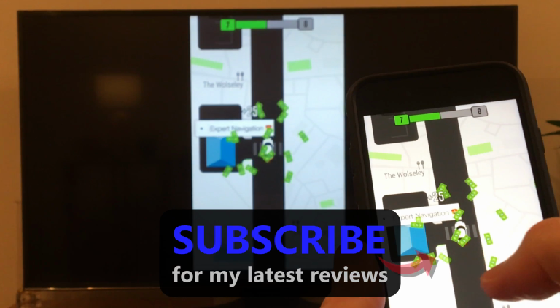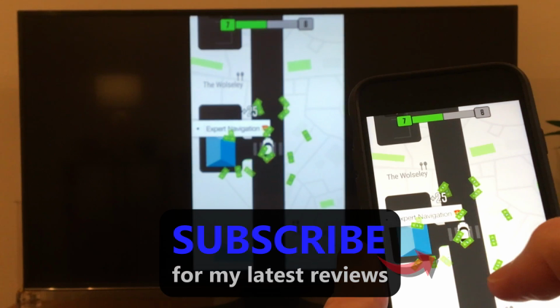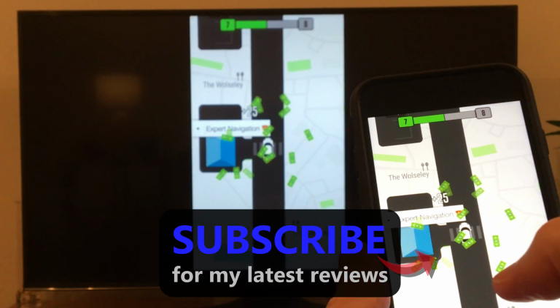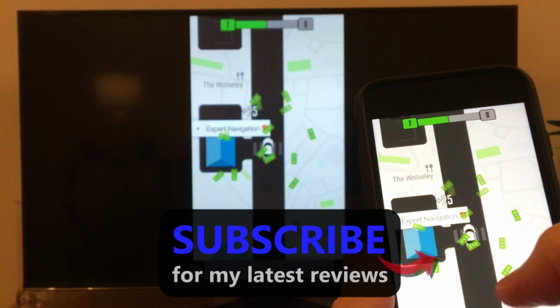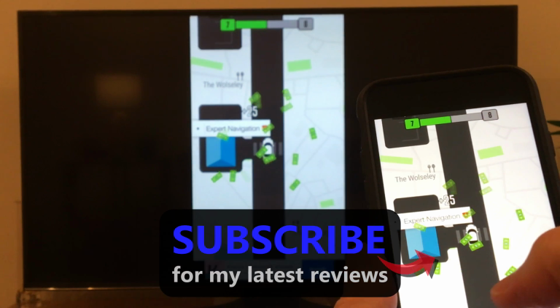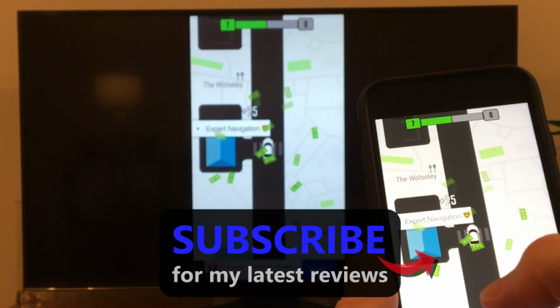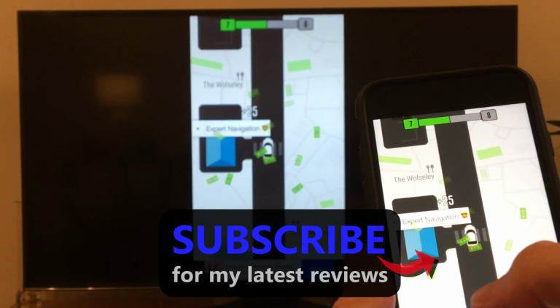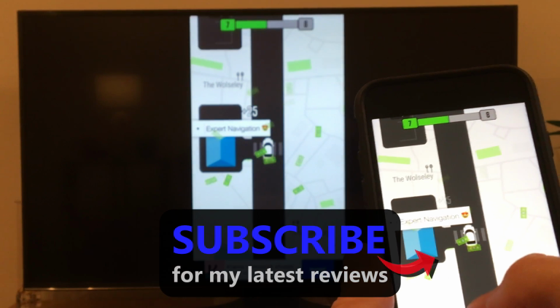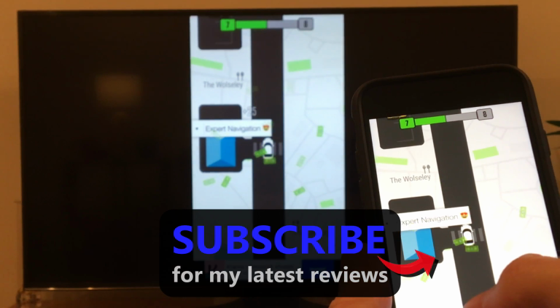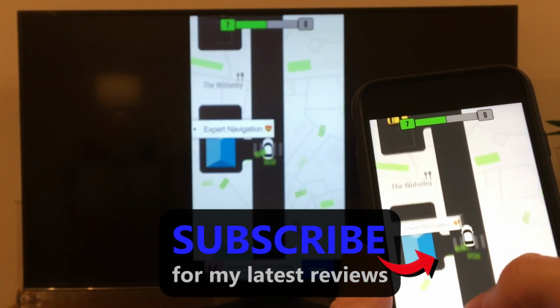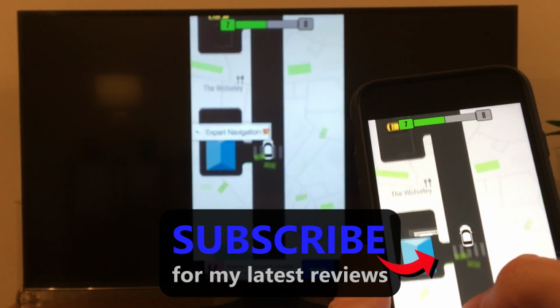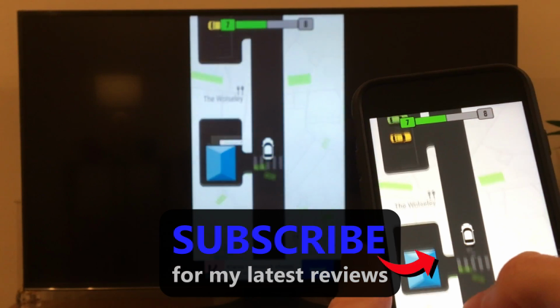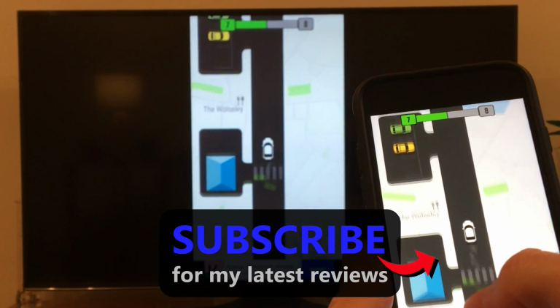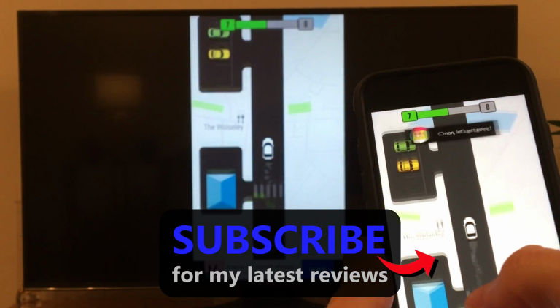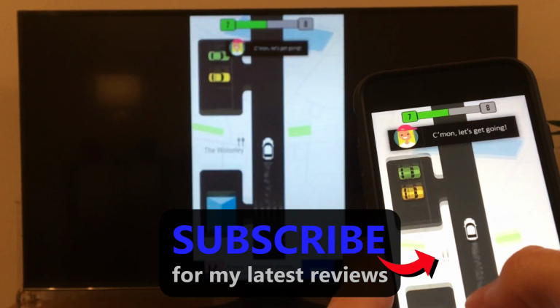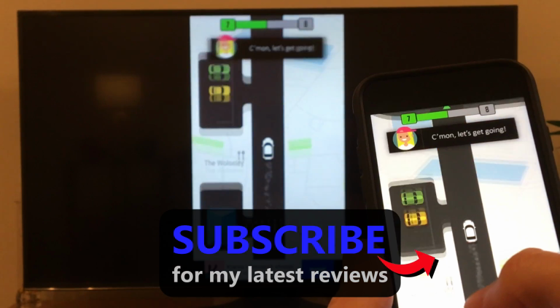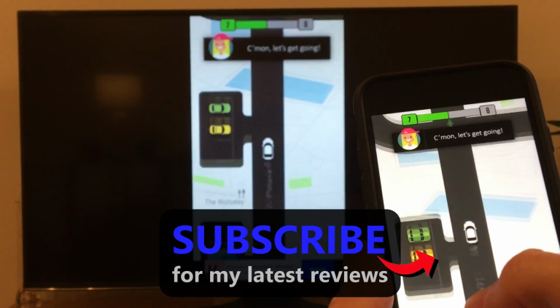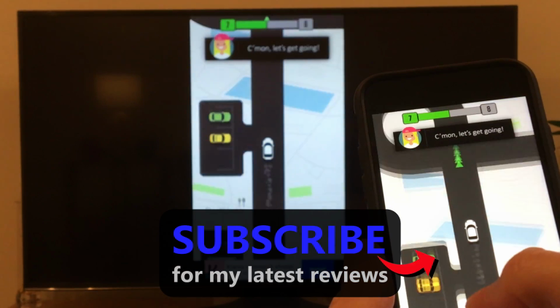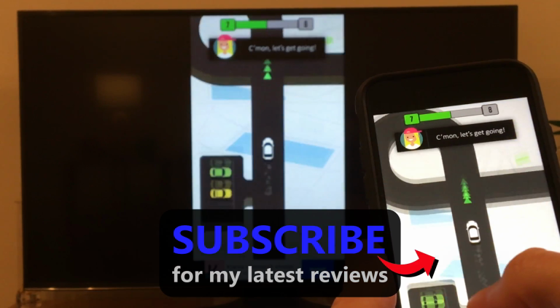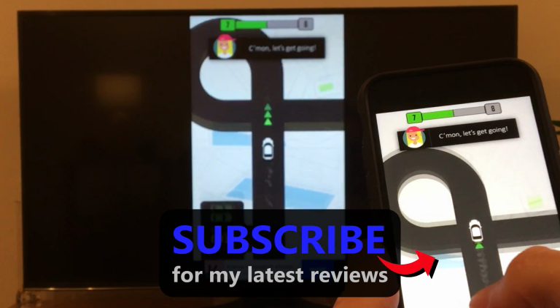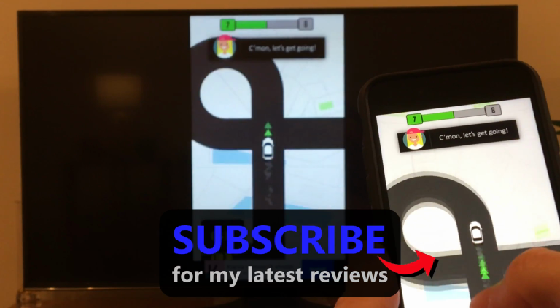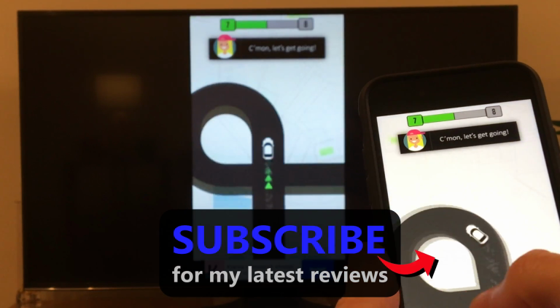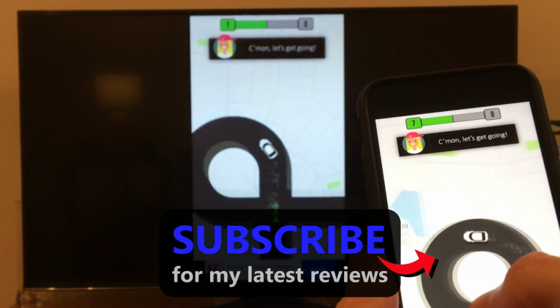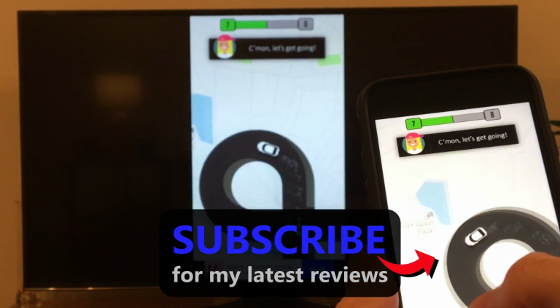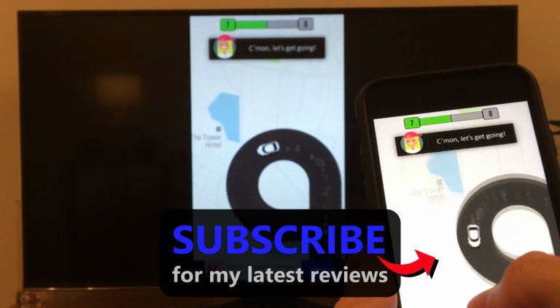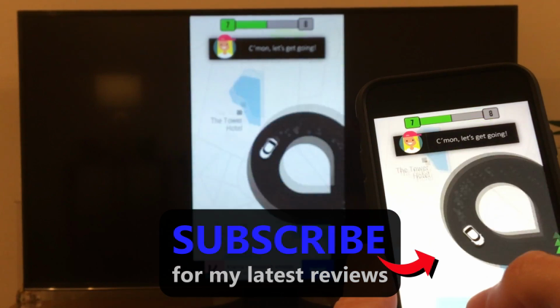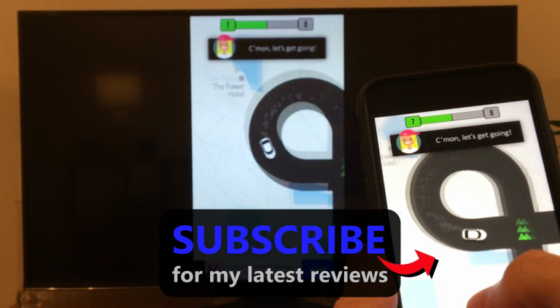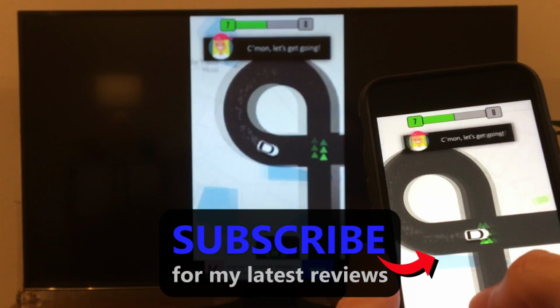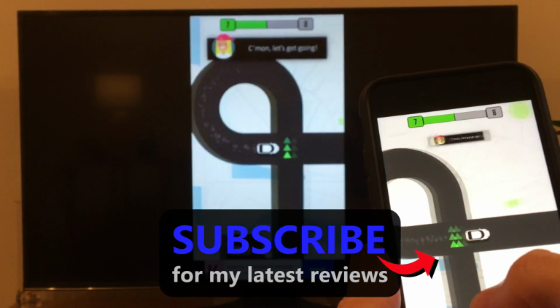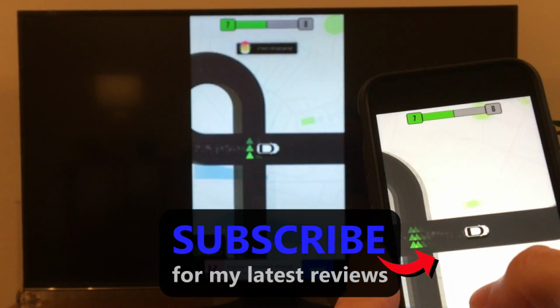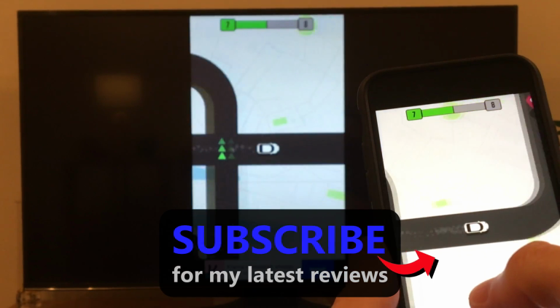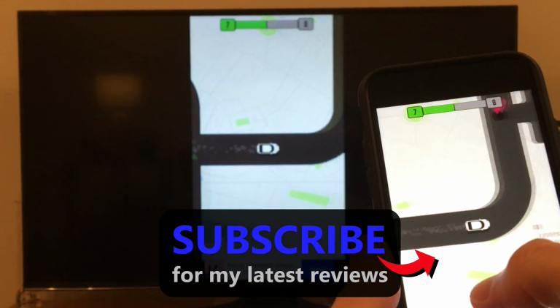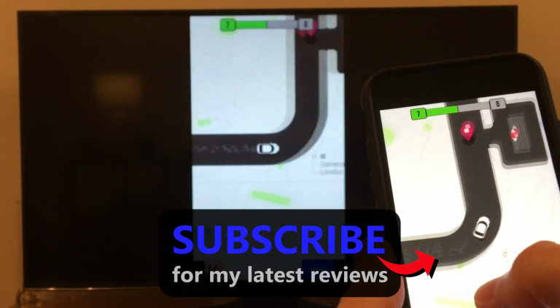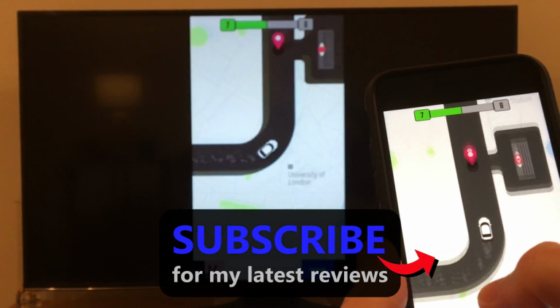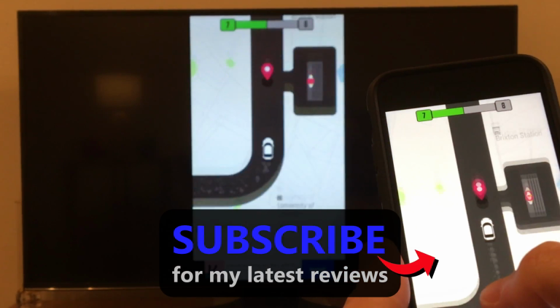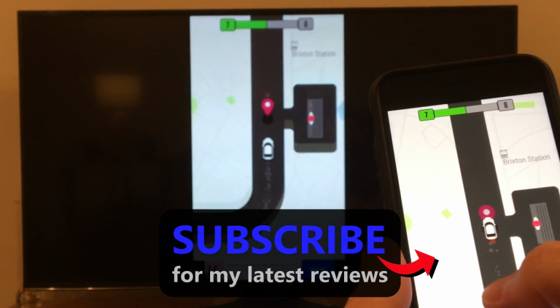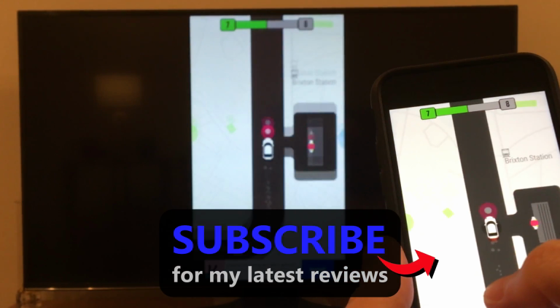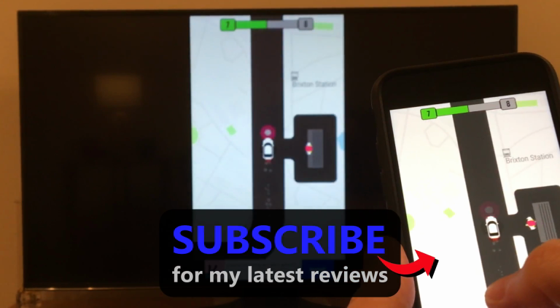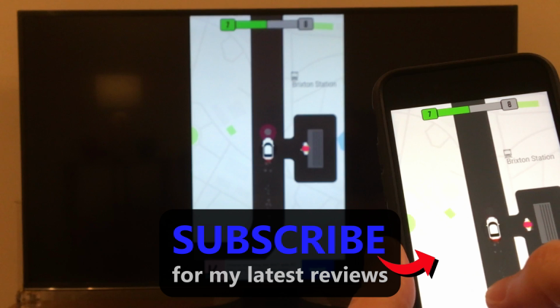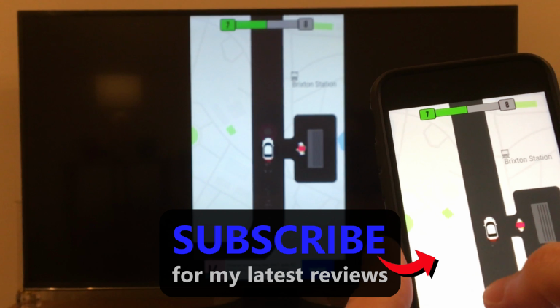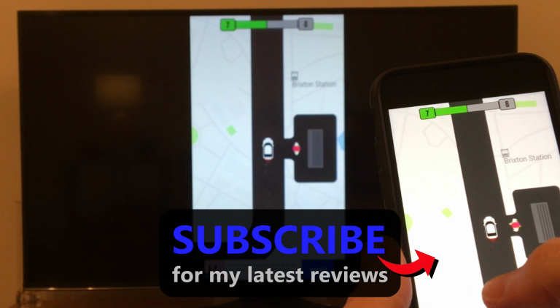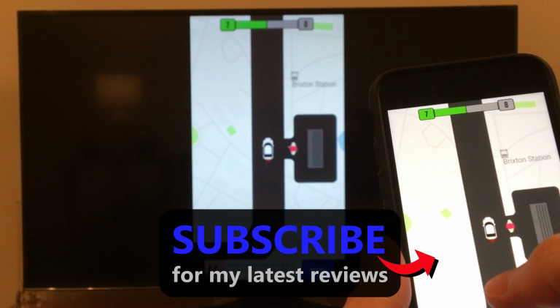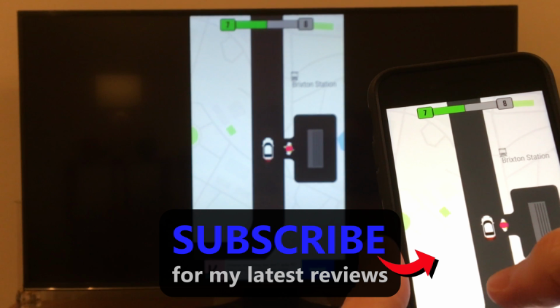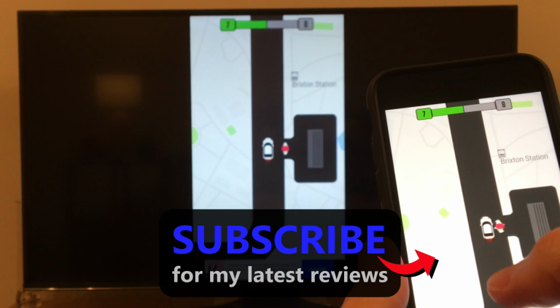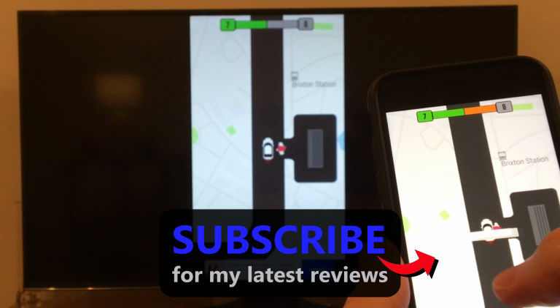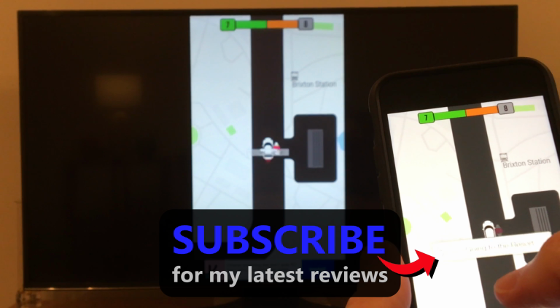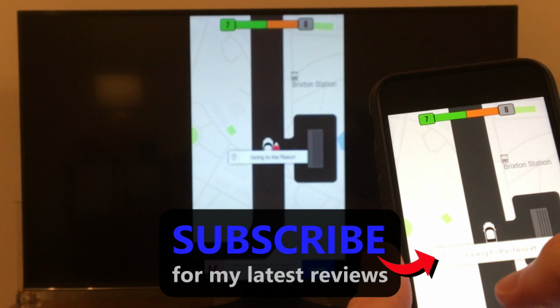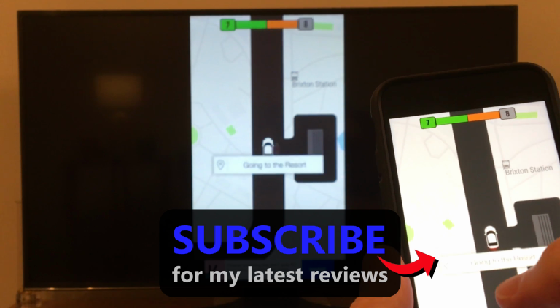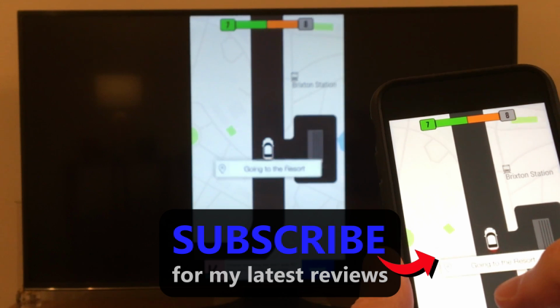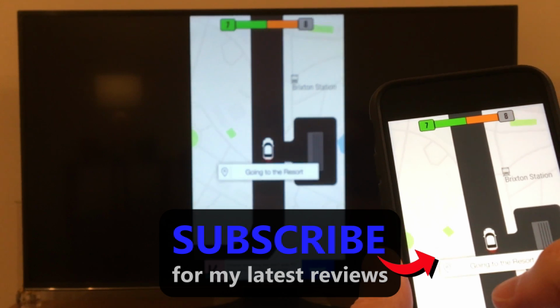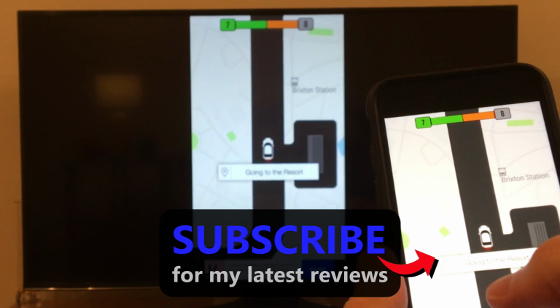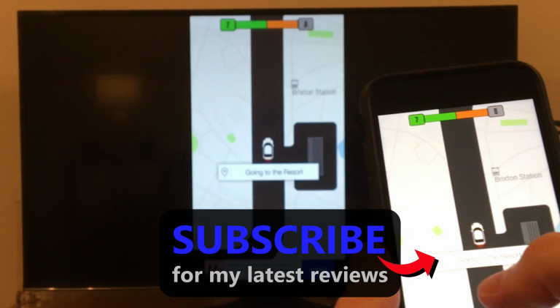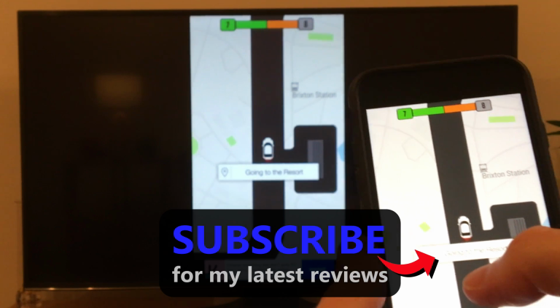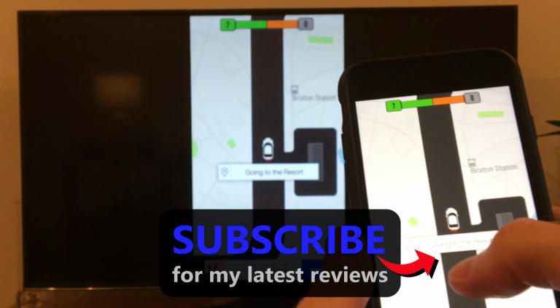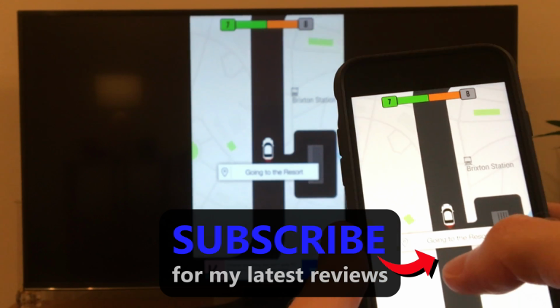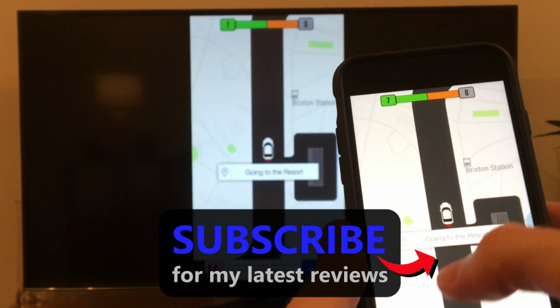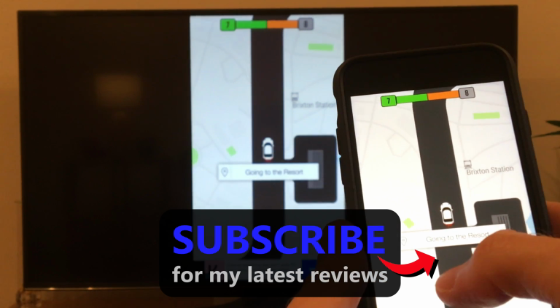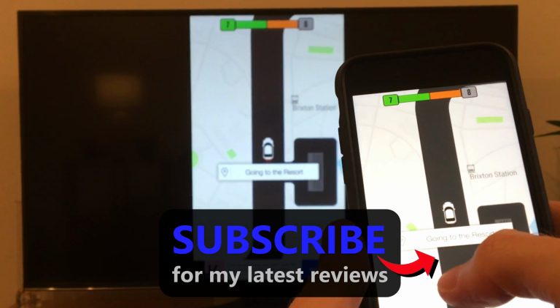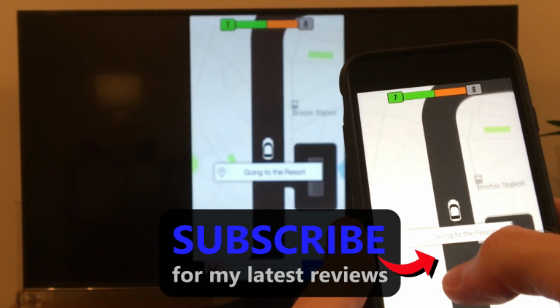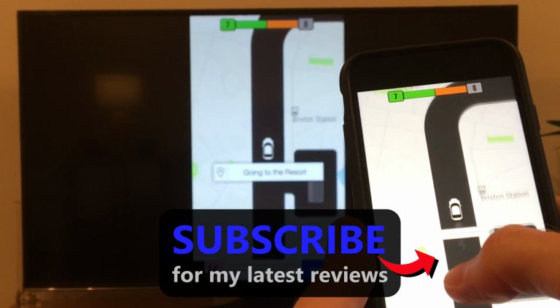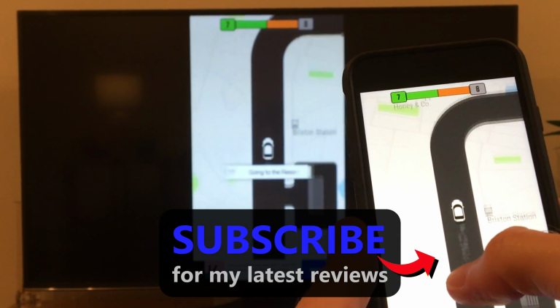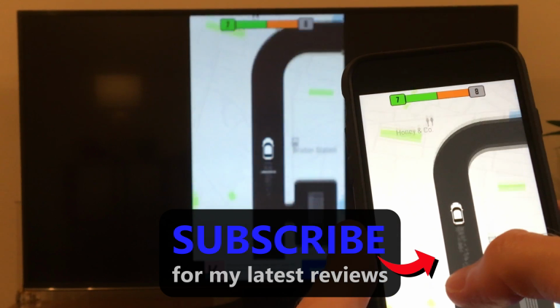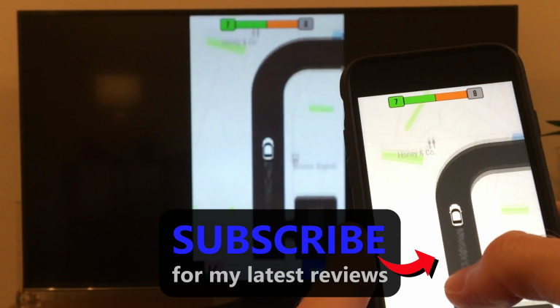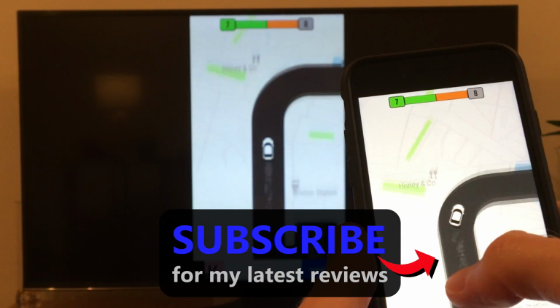Well, I hope this video has helped you out. Please thumbs it up if it has, and subscribe for more tech reviews to come. Thanks for watching.